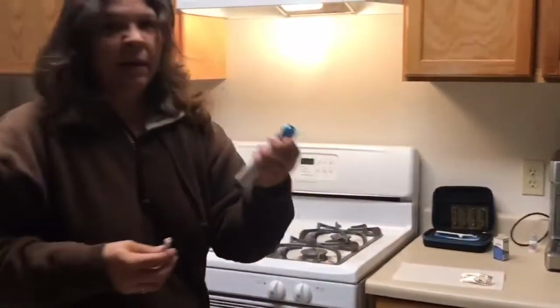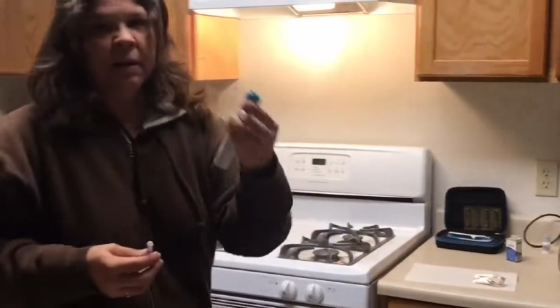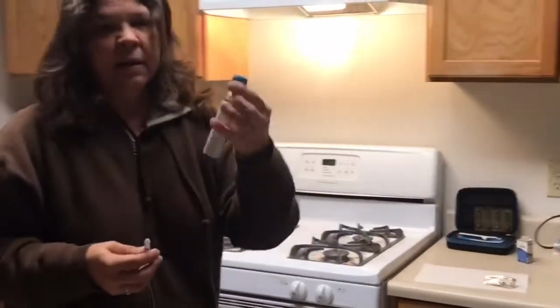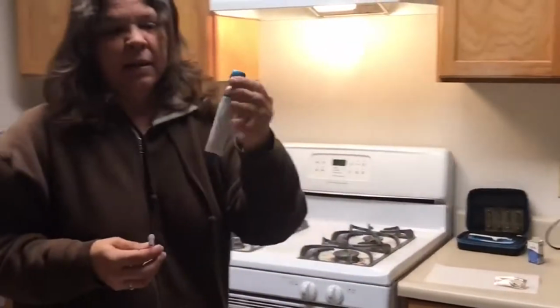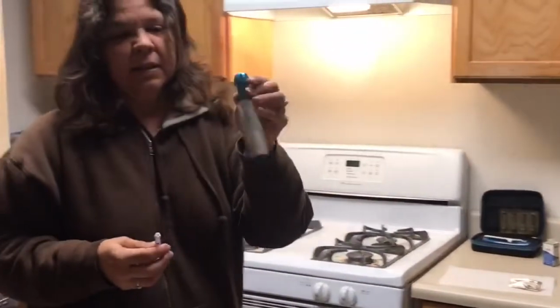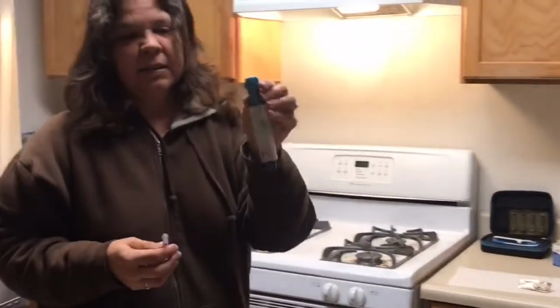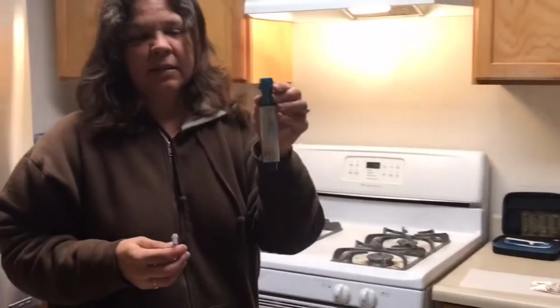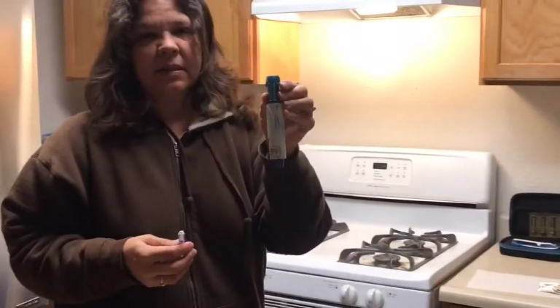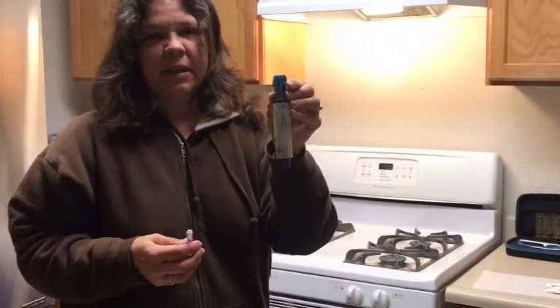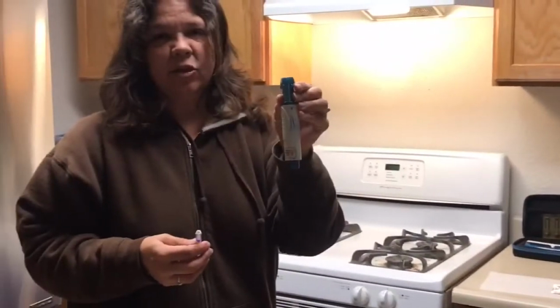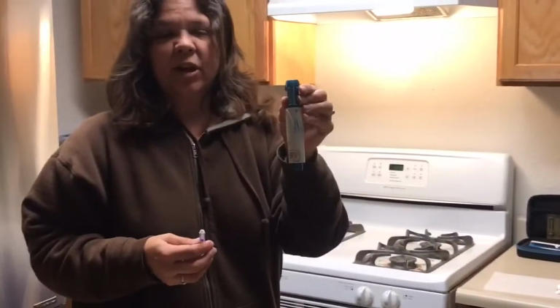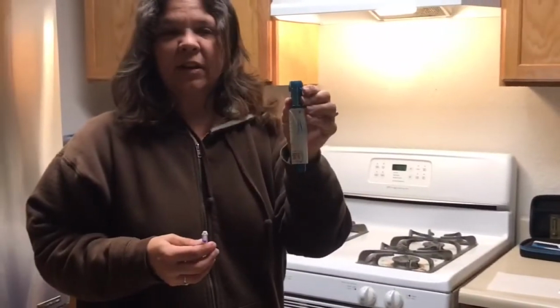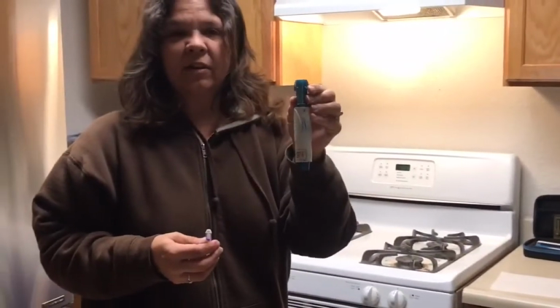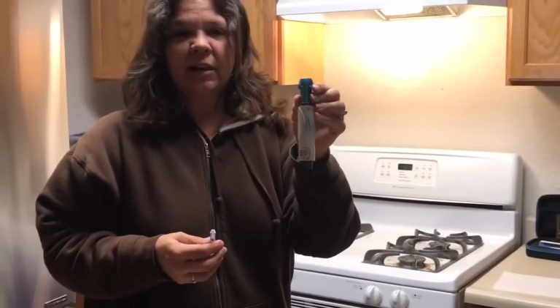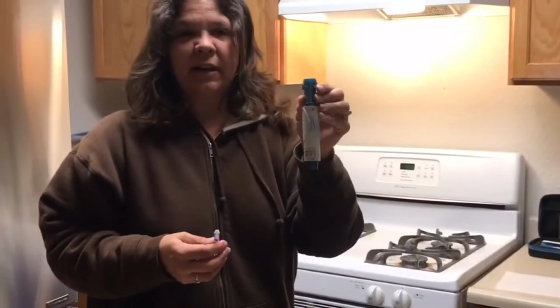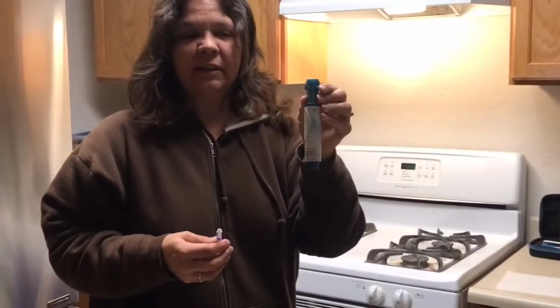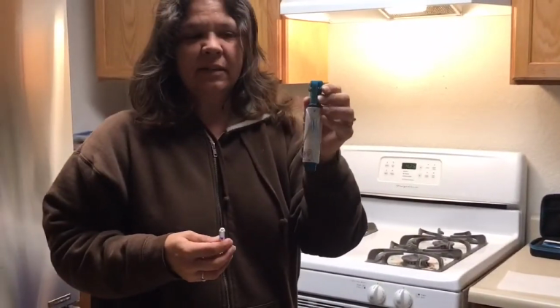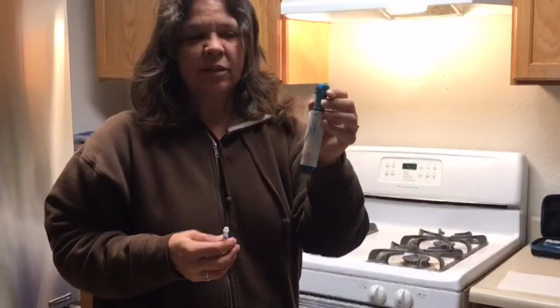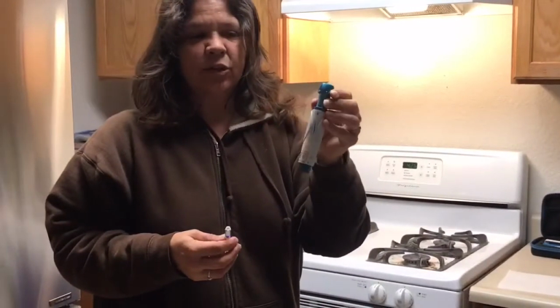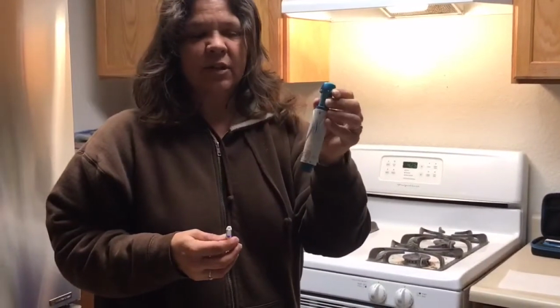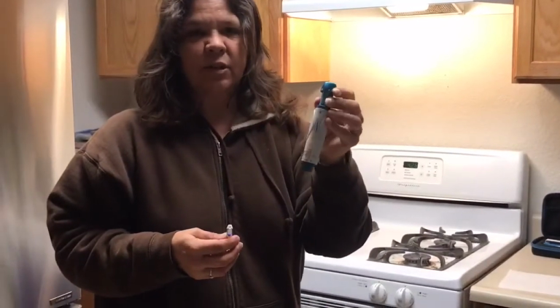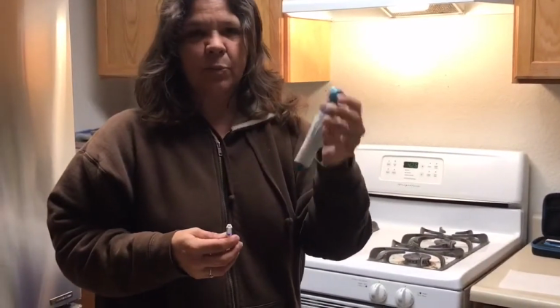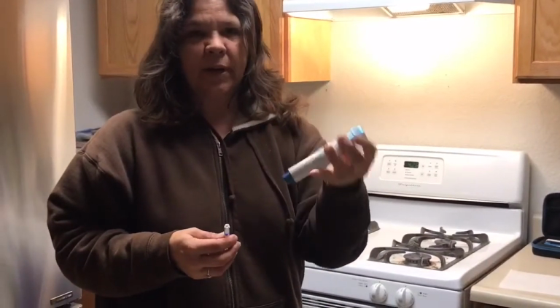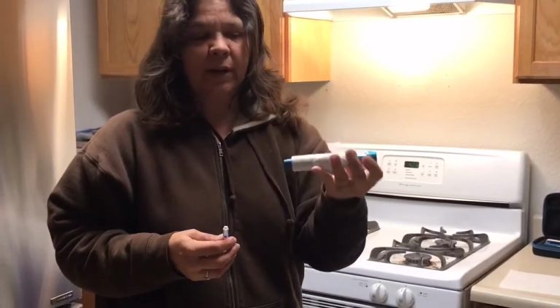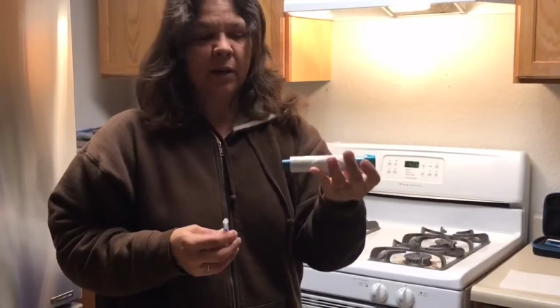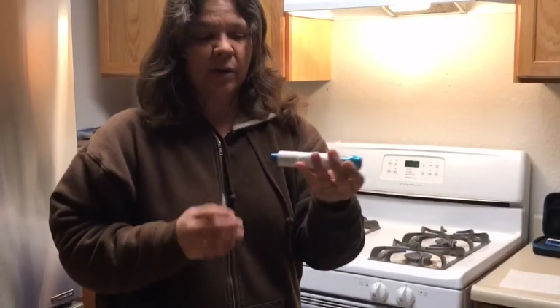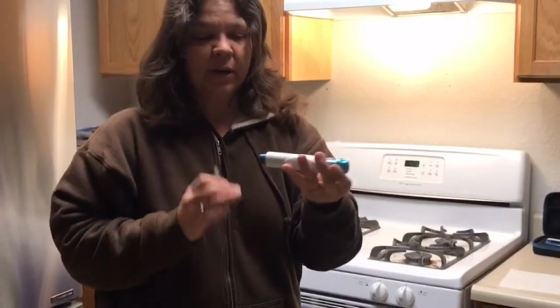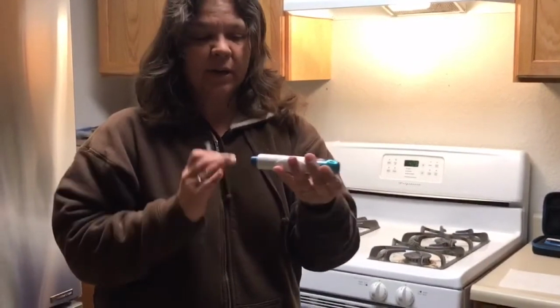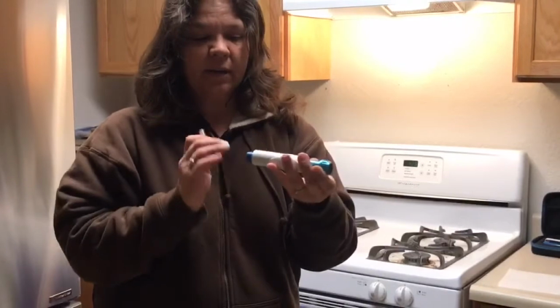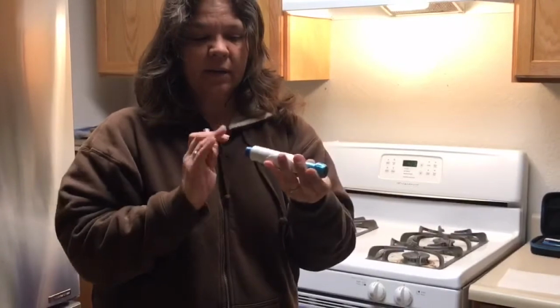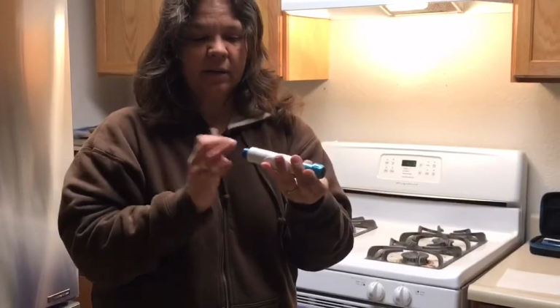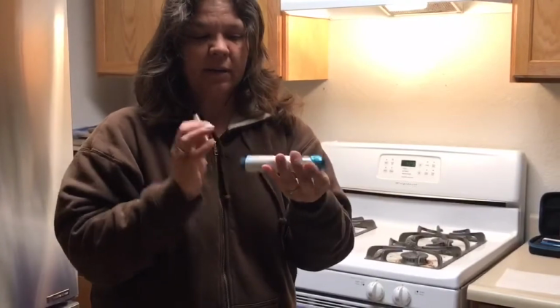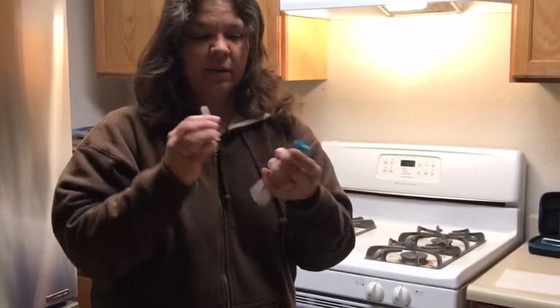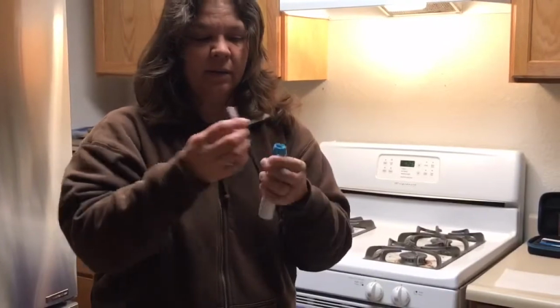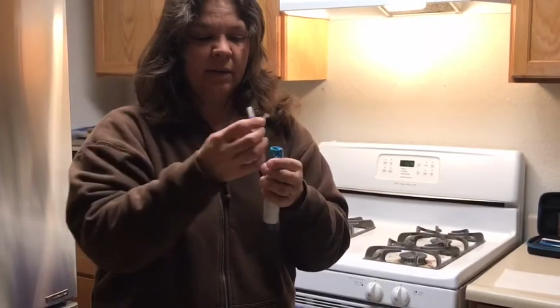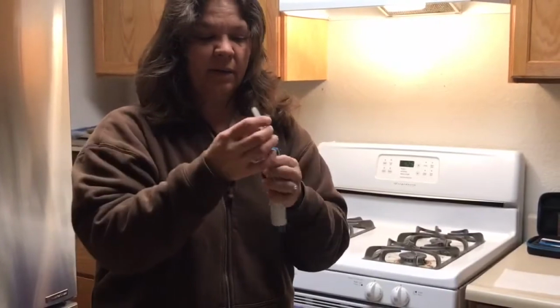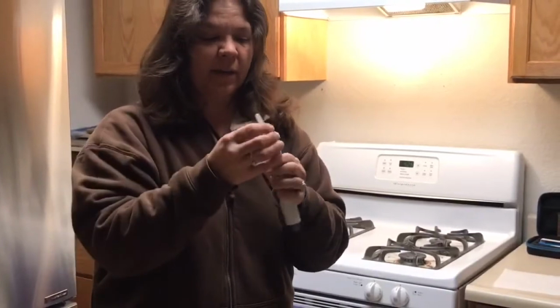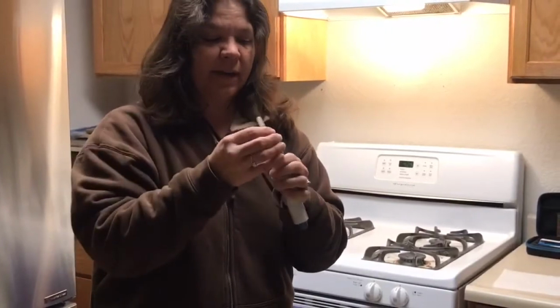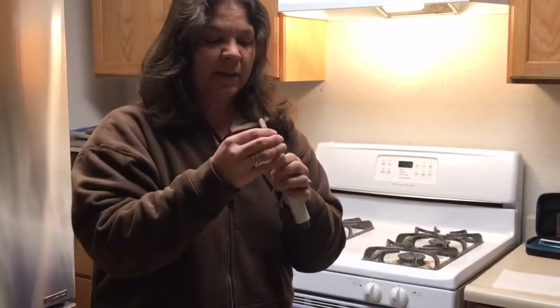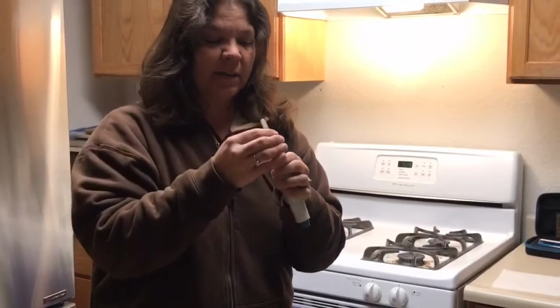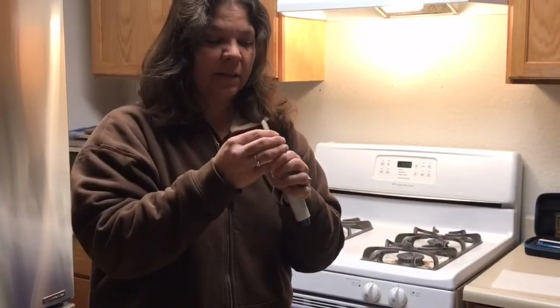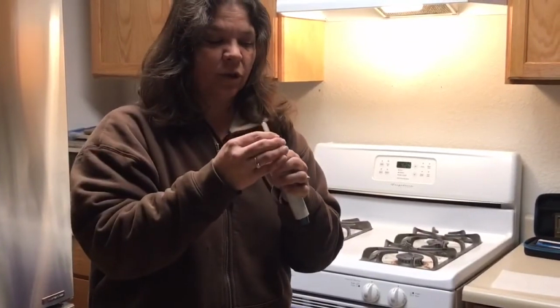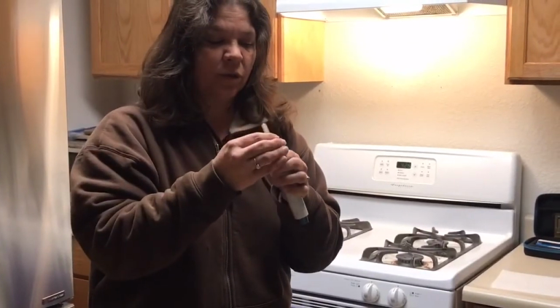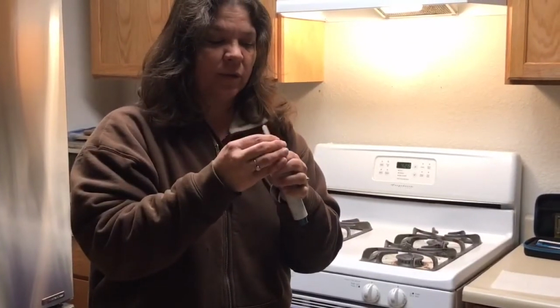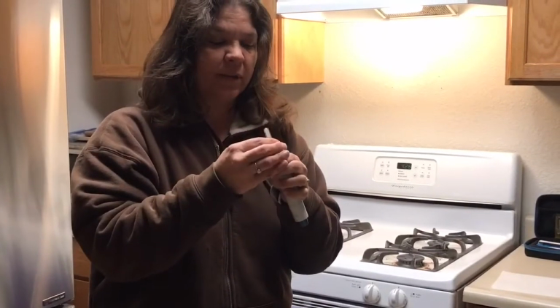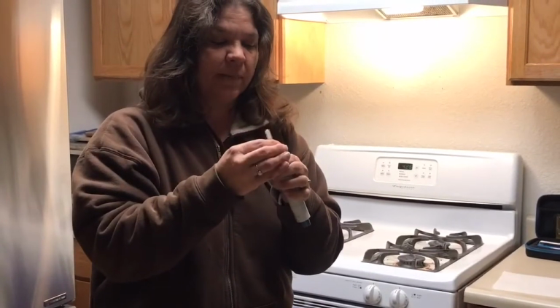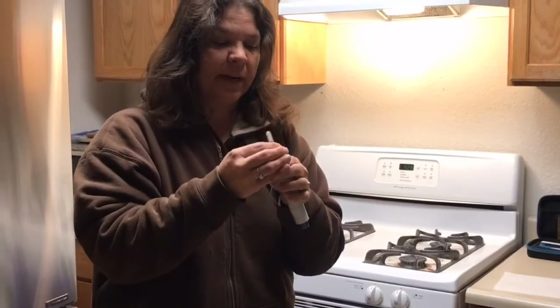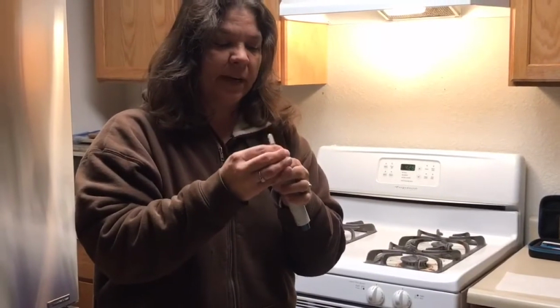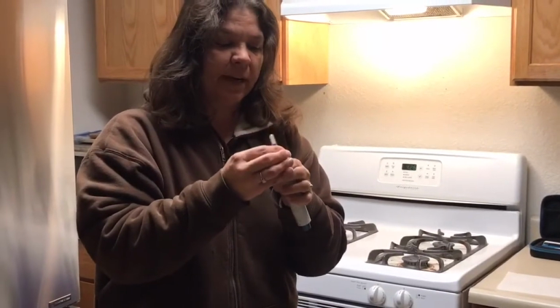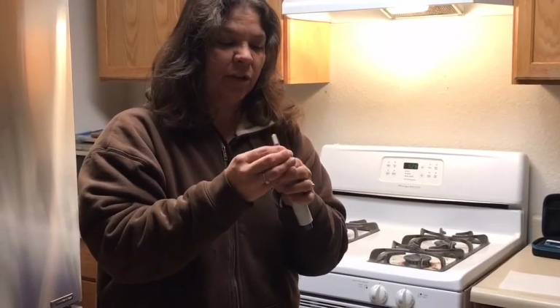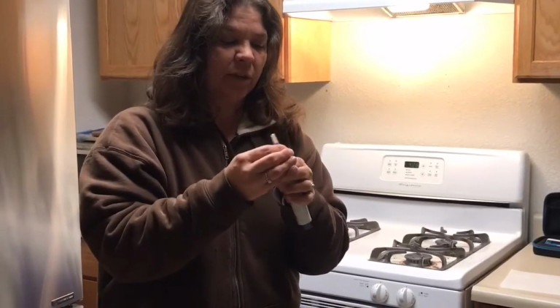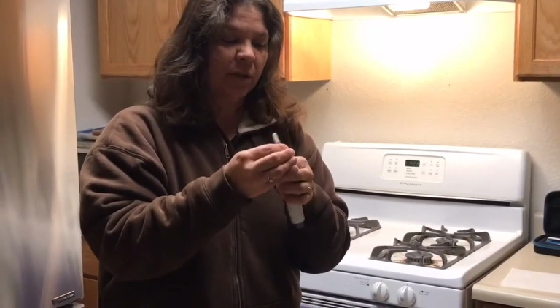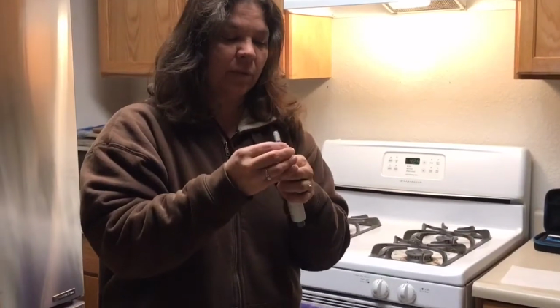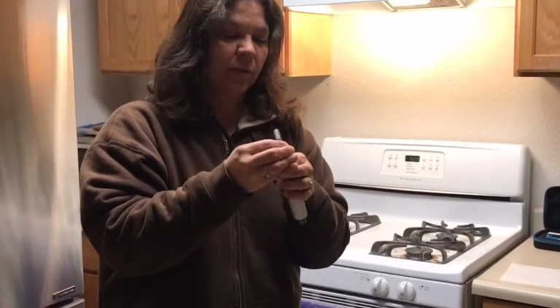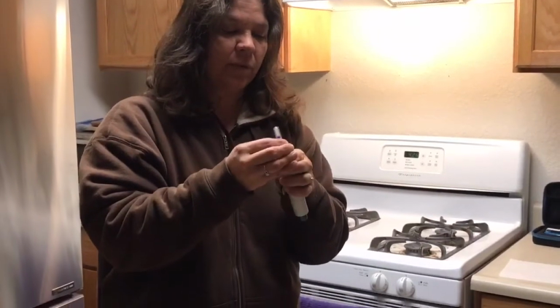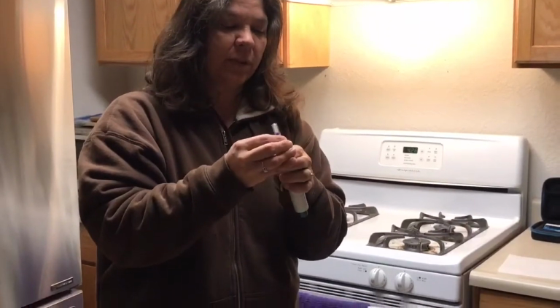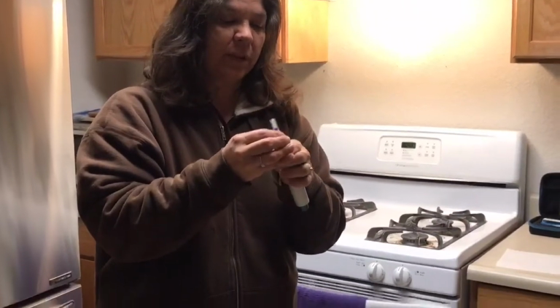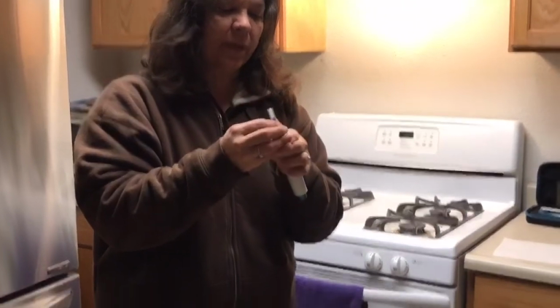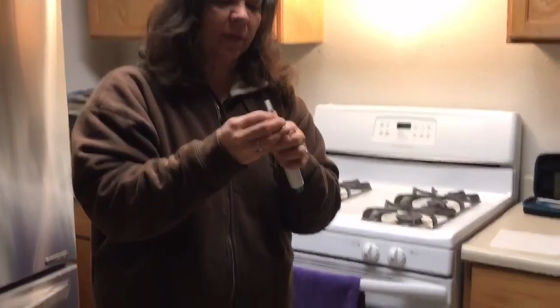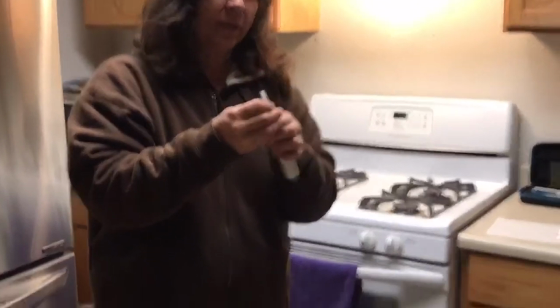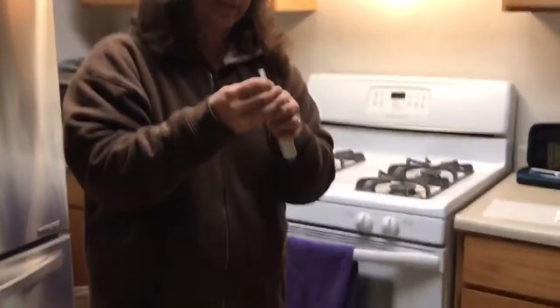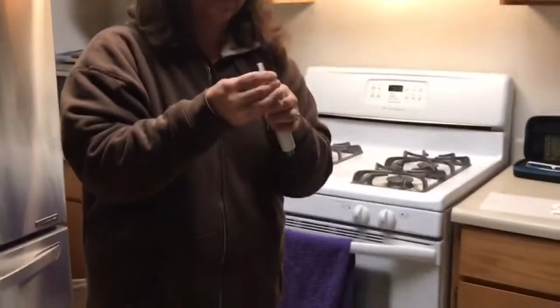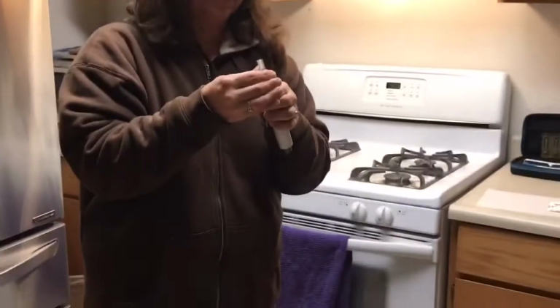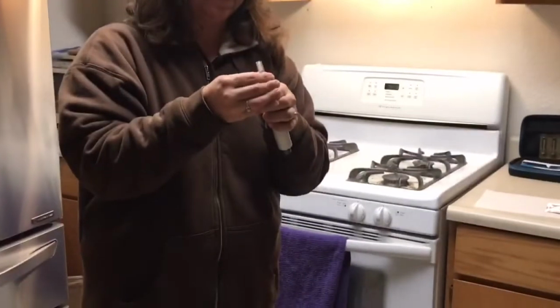This is the injector gun. It's just a spring-loaded device that shoots the medication through the needleless adapter.